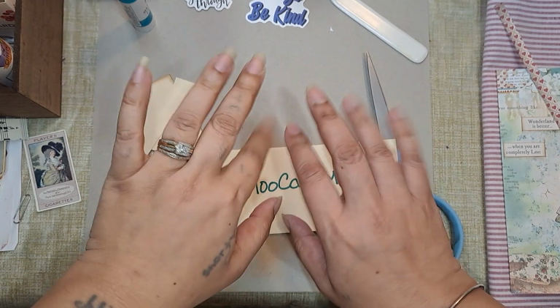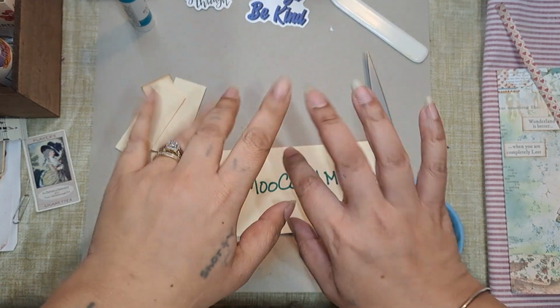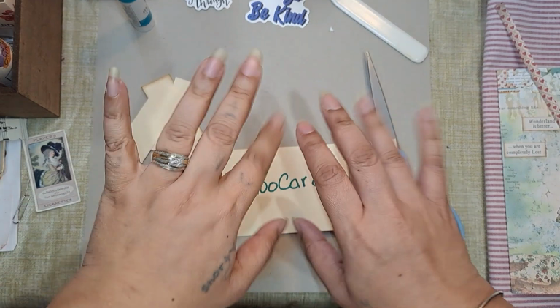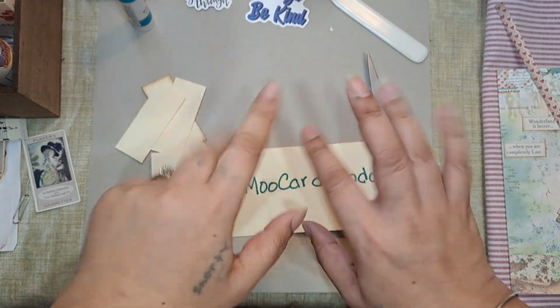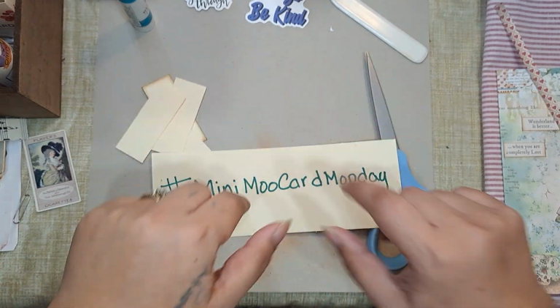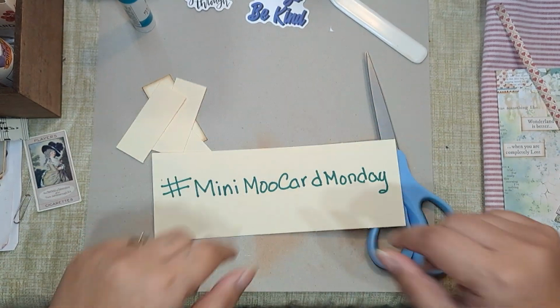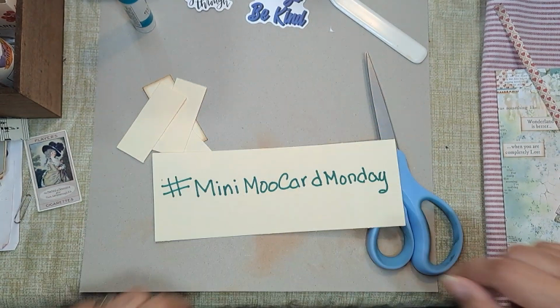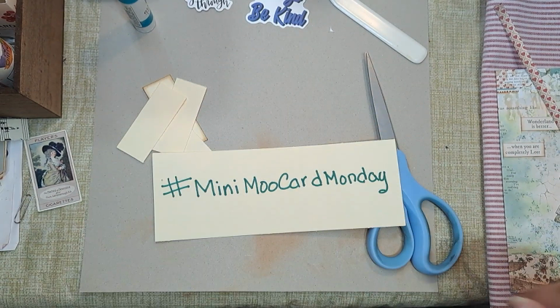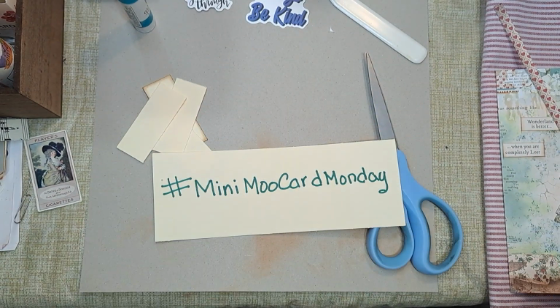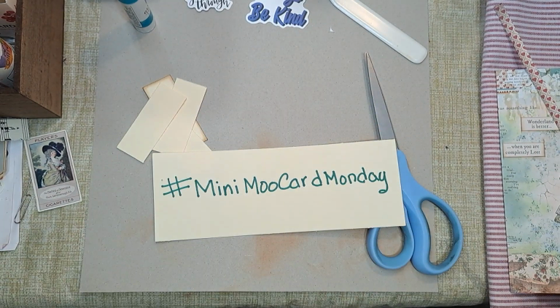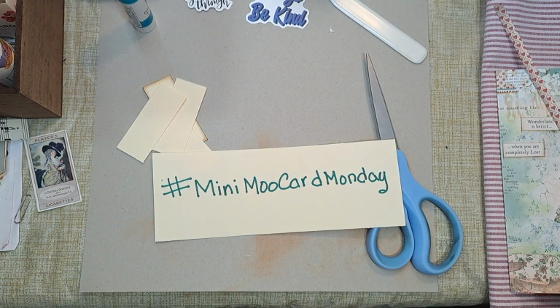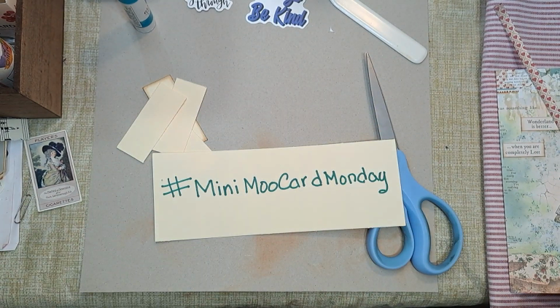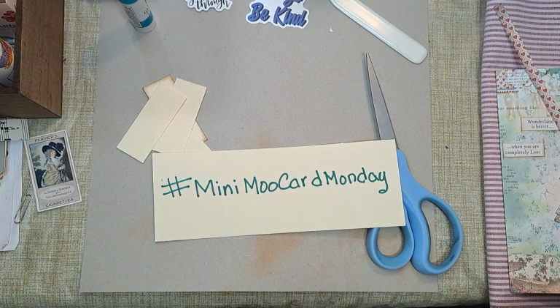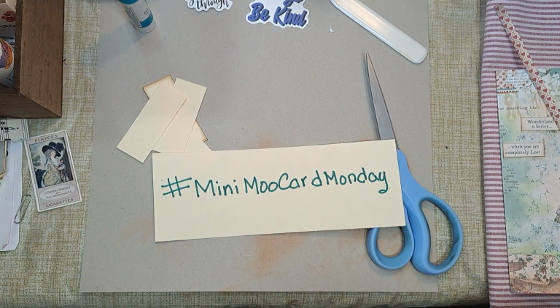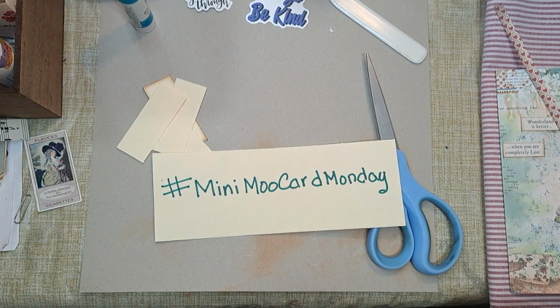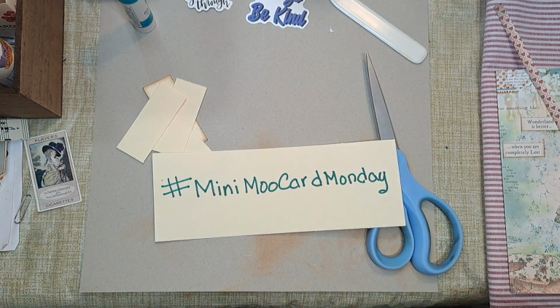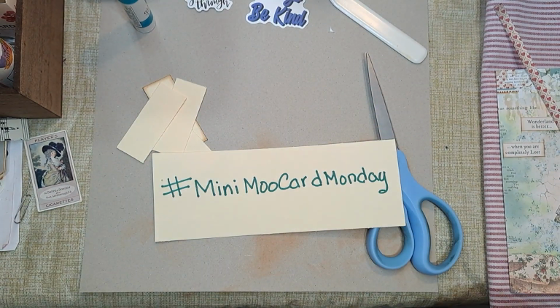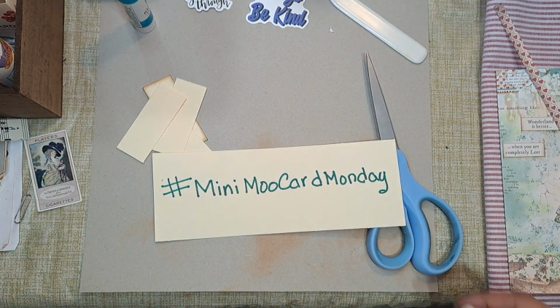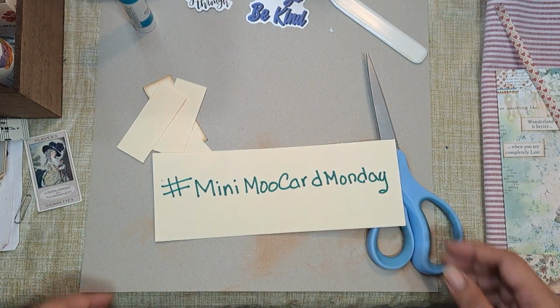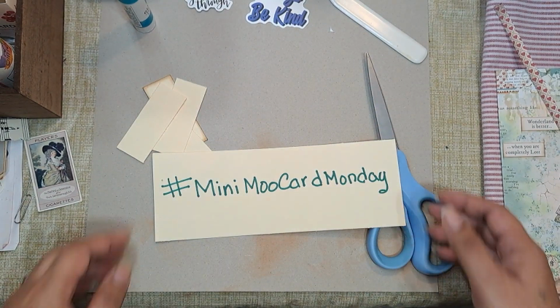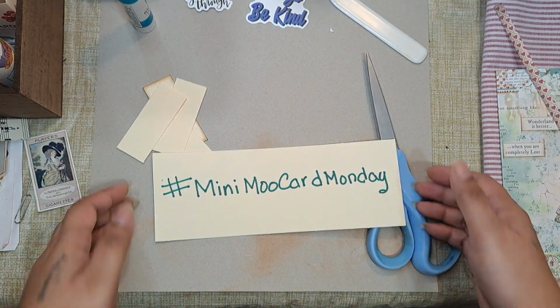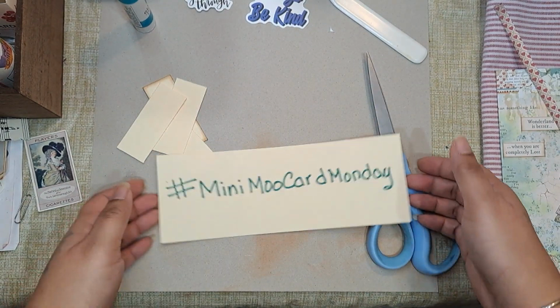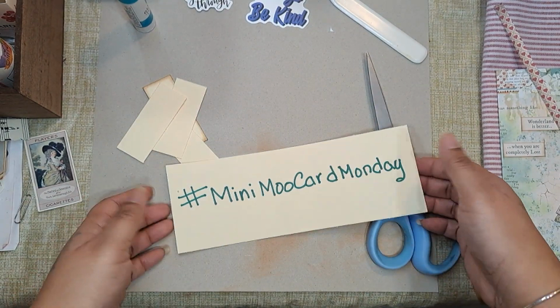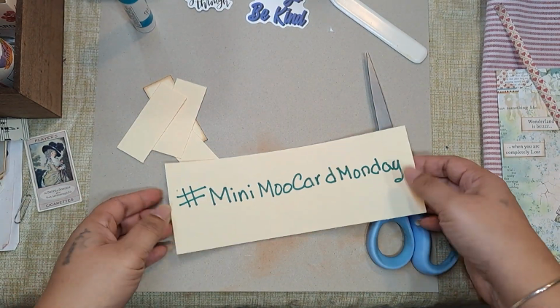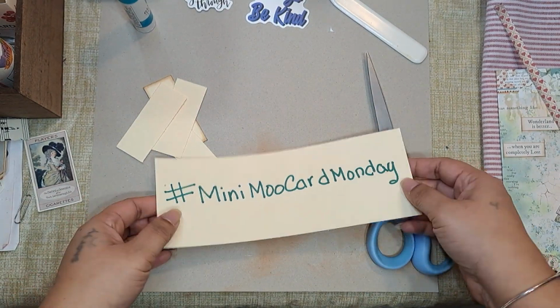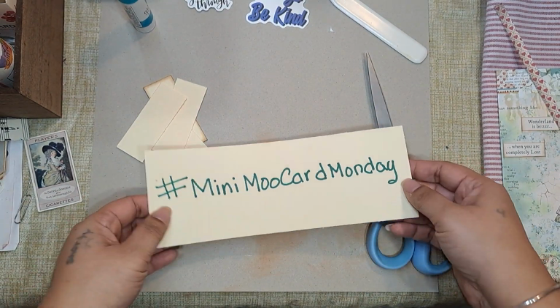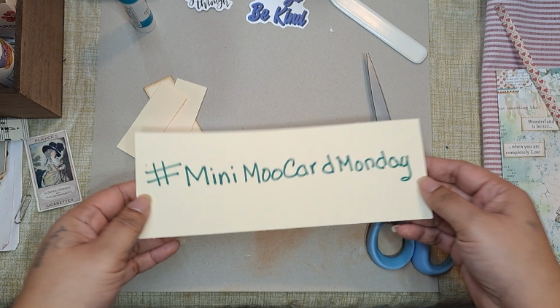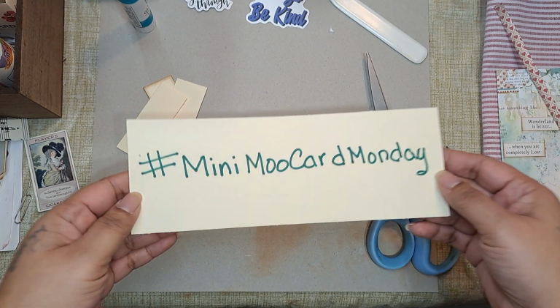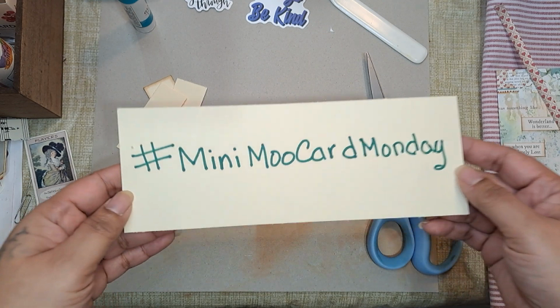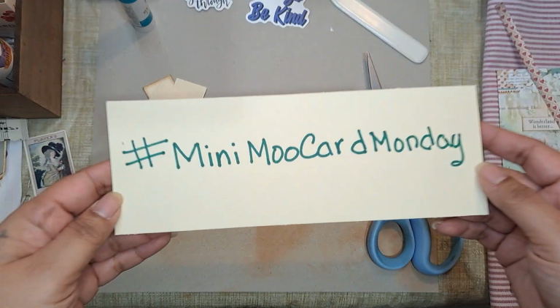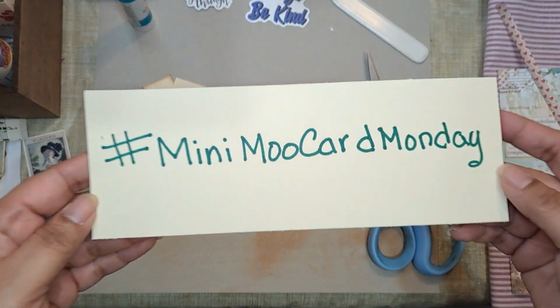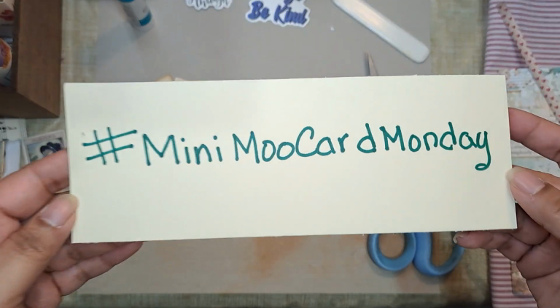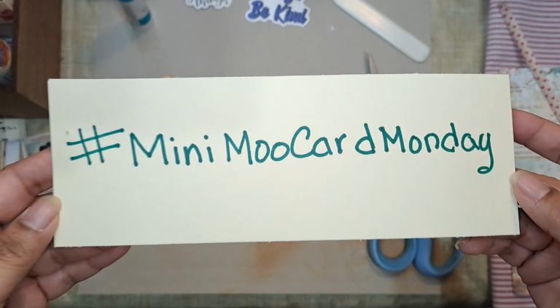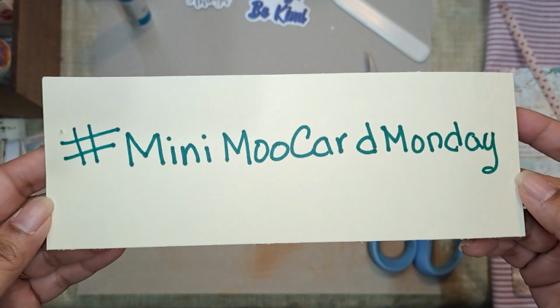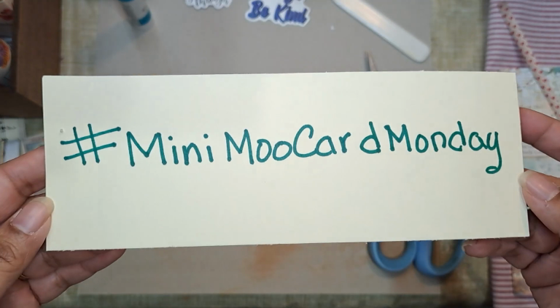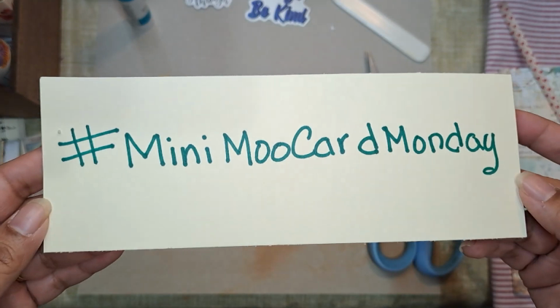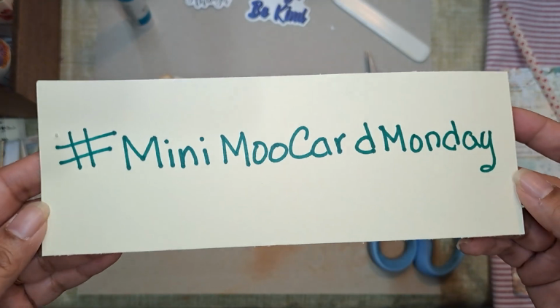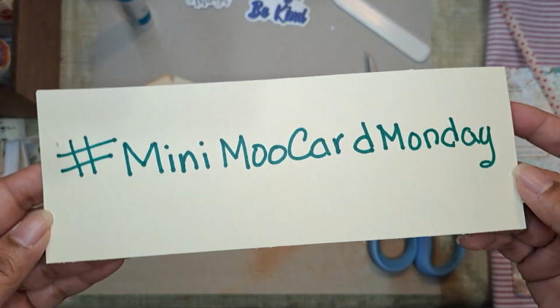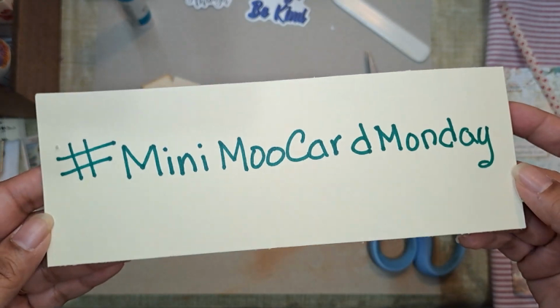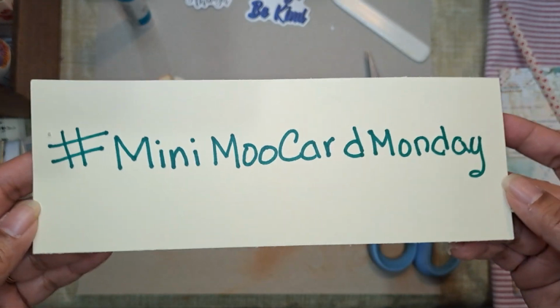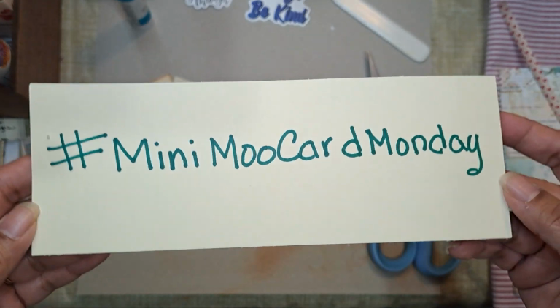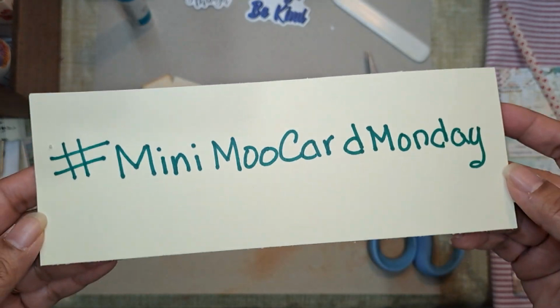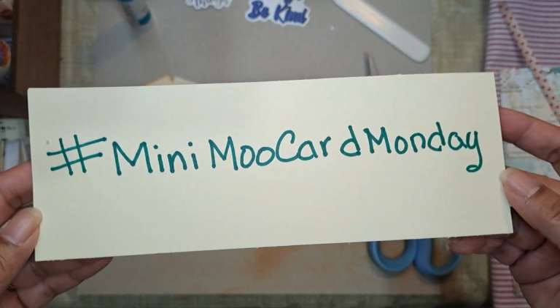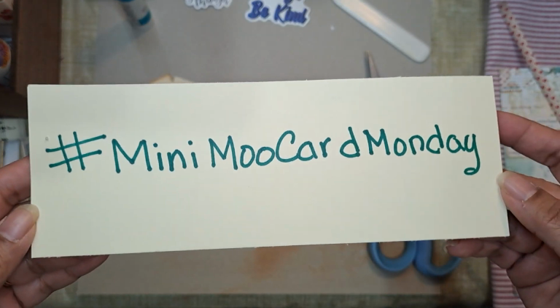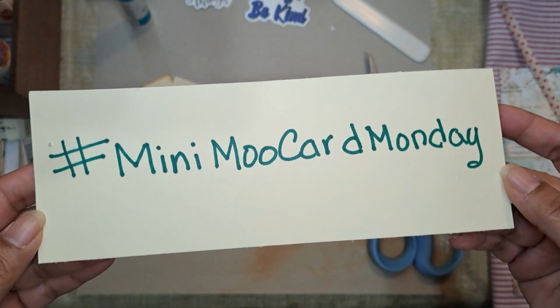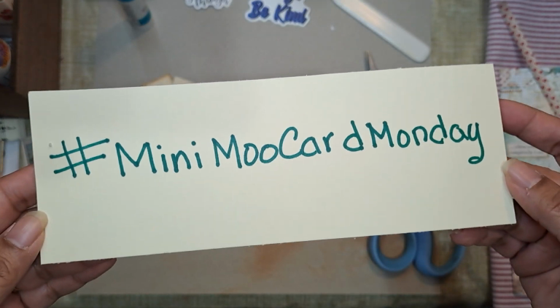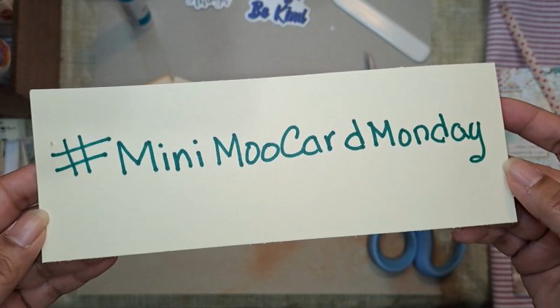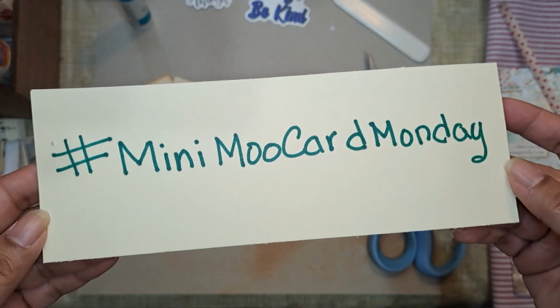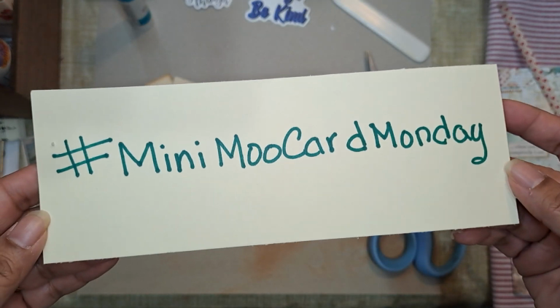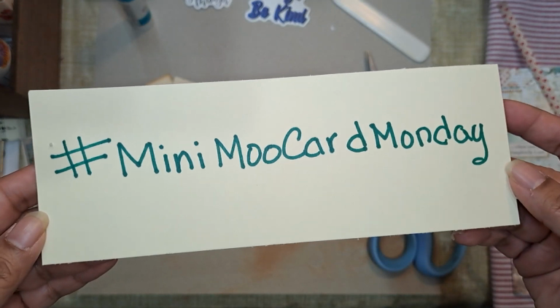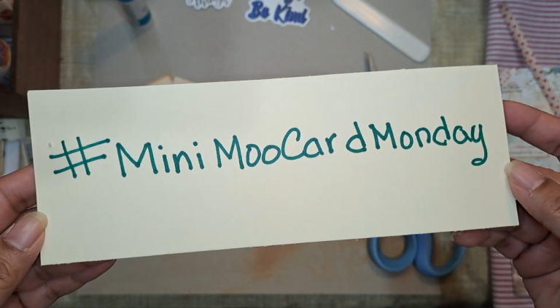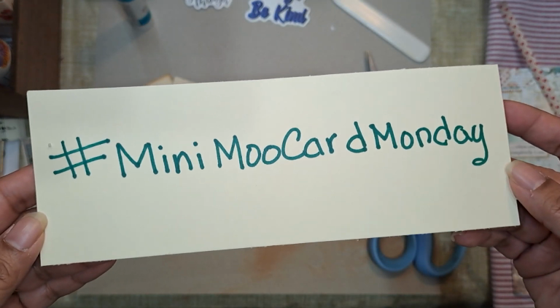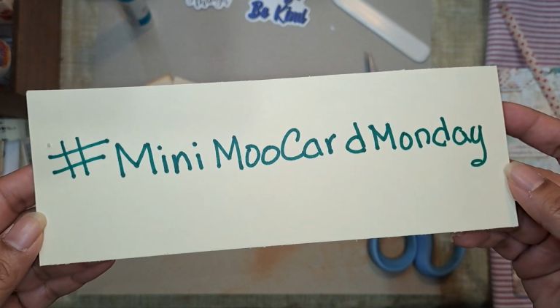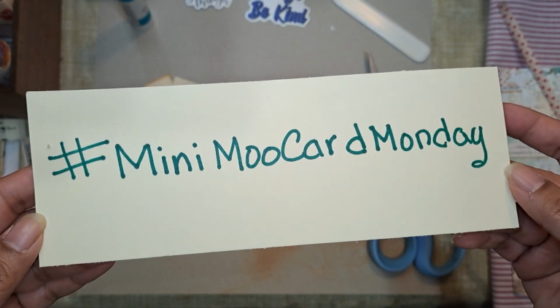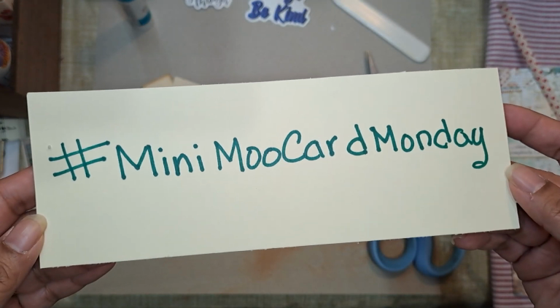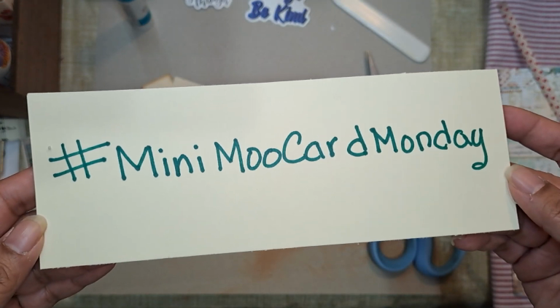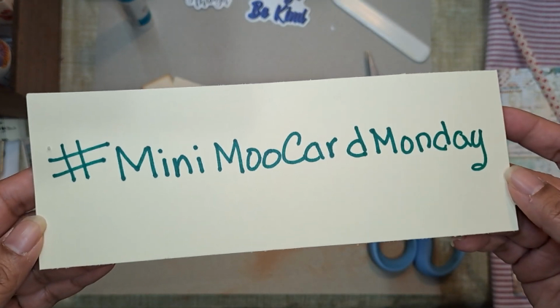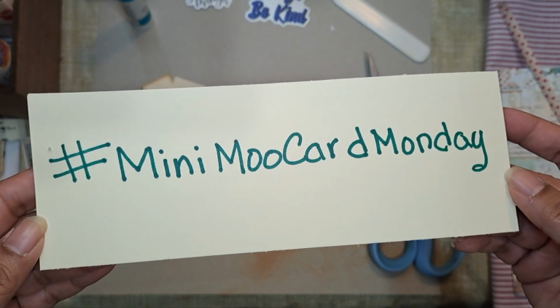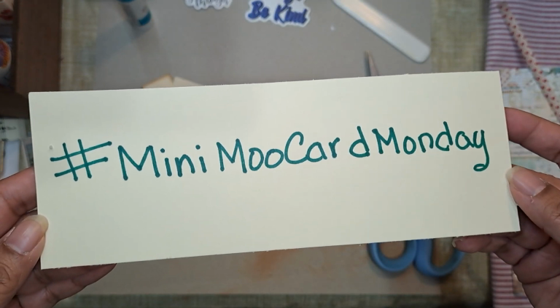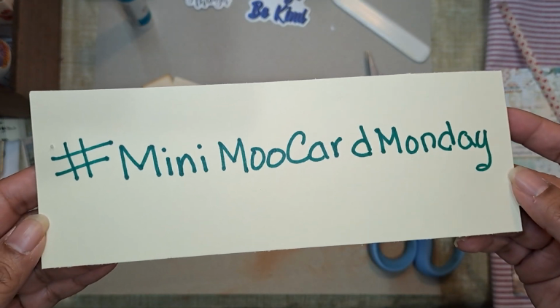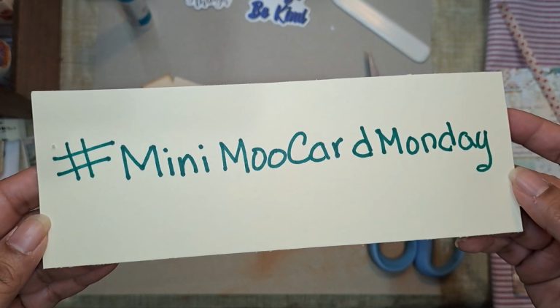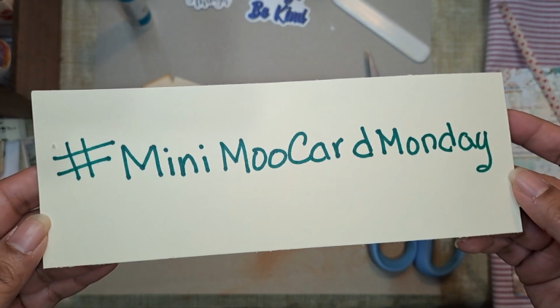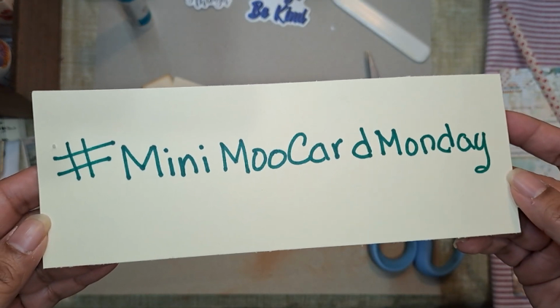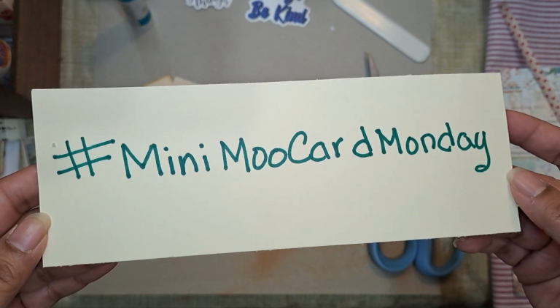Hi guys, it's Aaliyah. Welcome back to my channel and welcome back to another hashtag Mini Moo Card Monday.